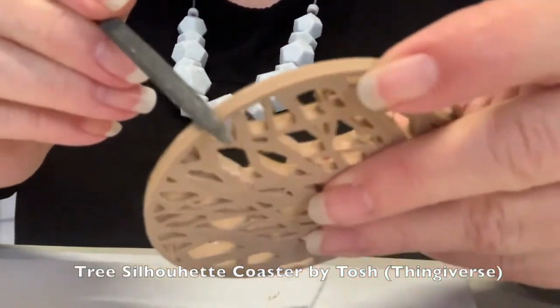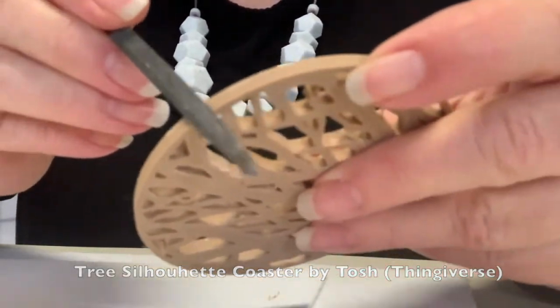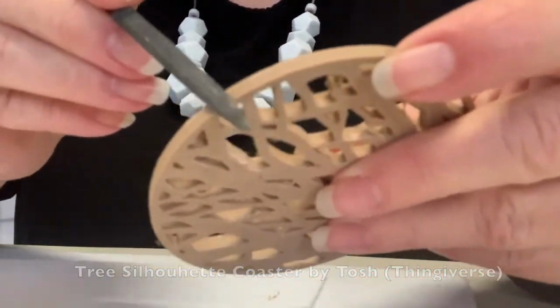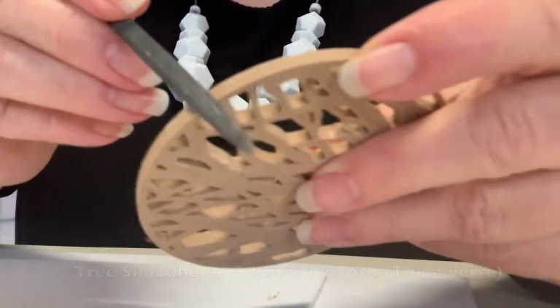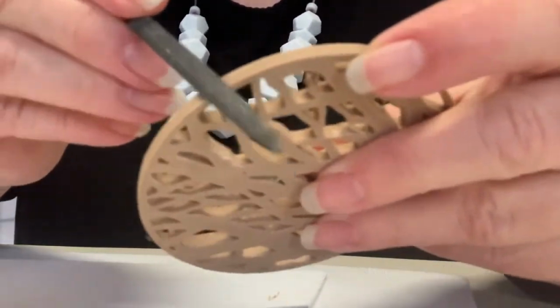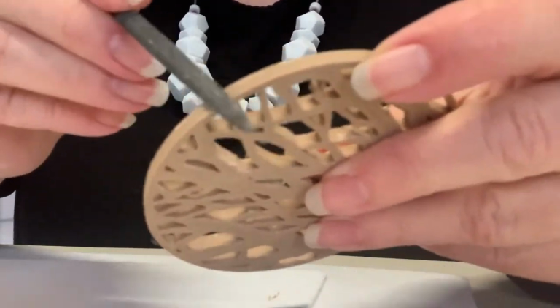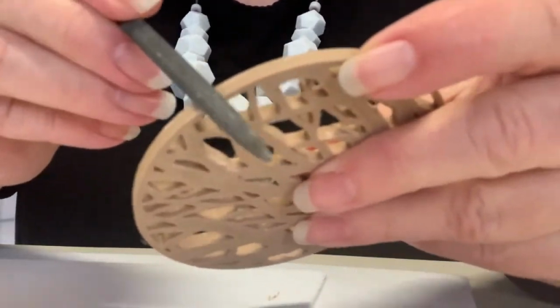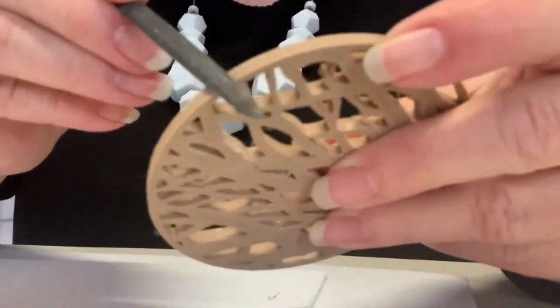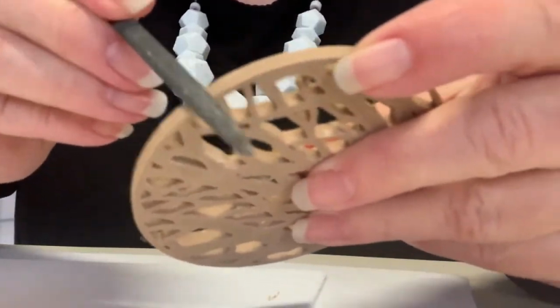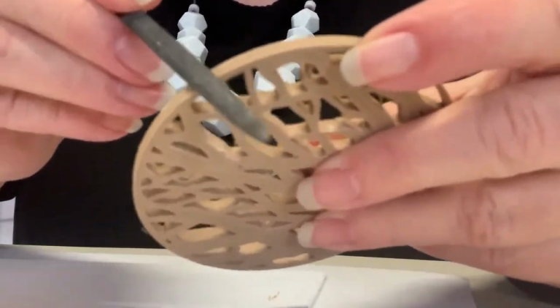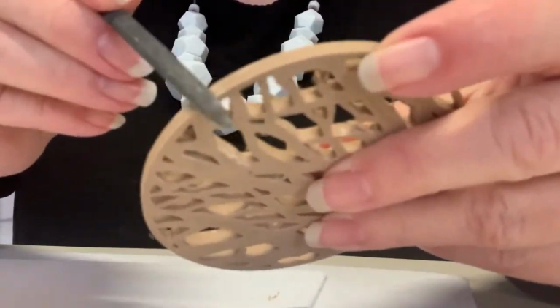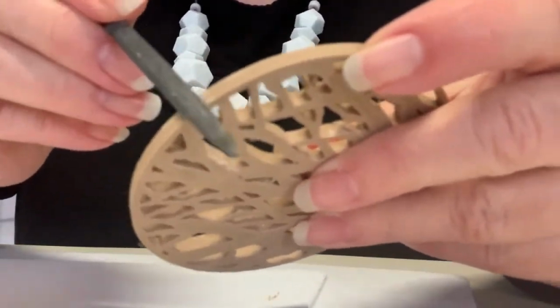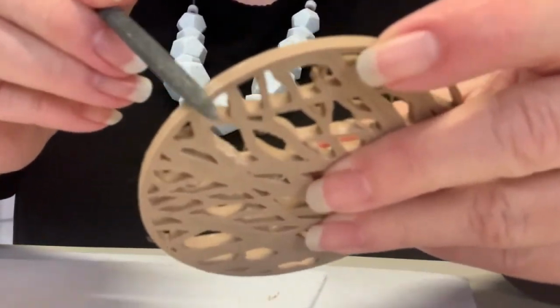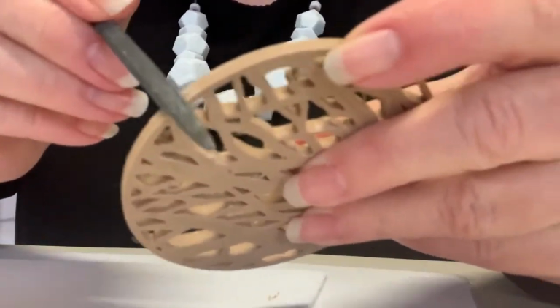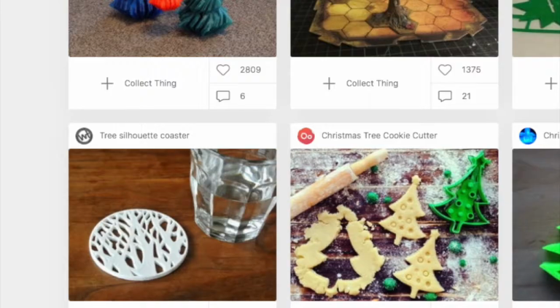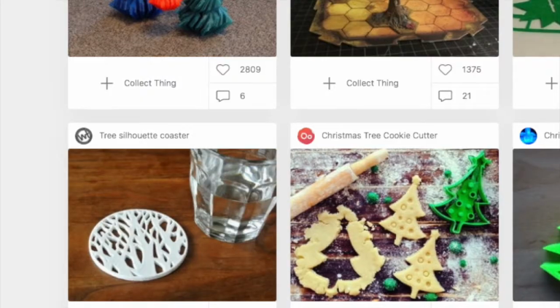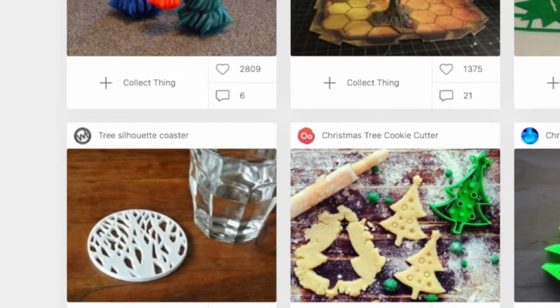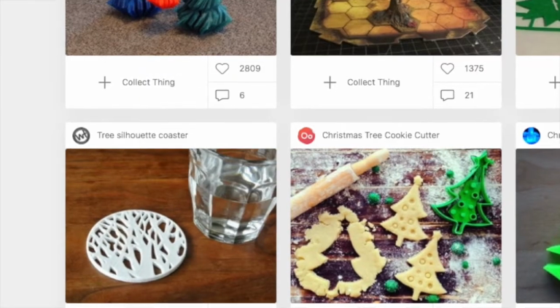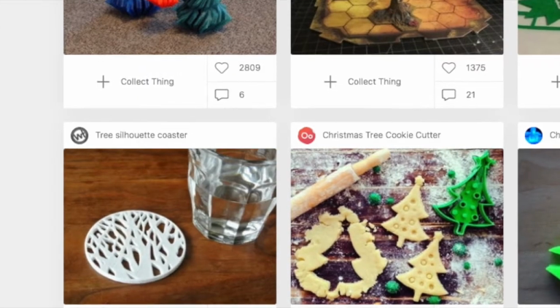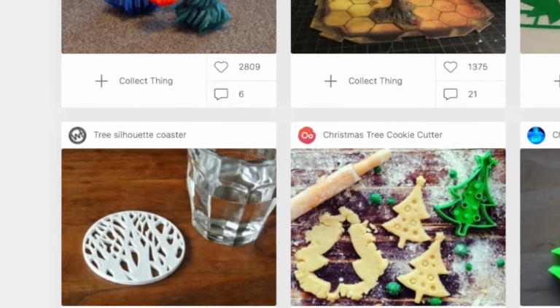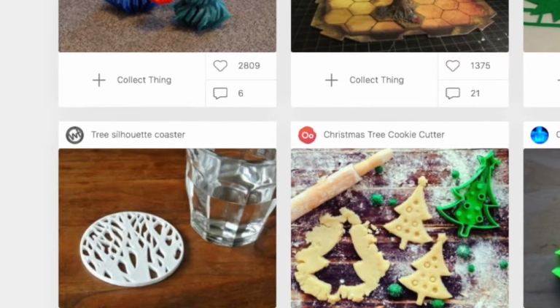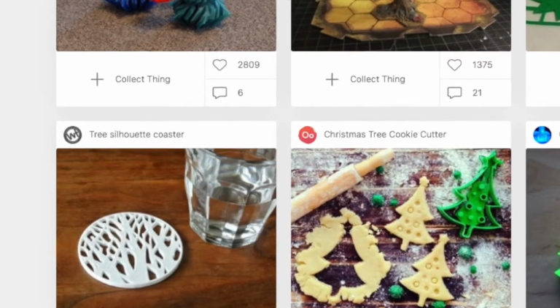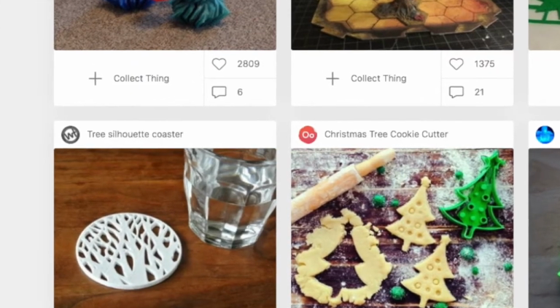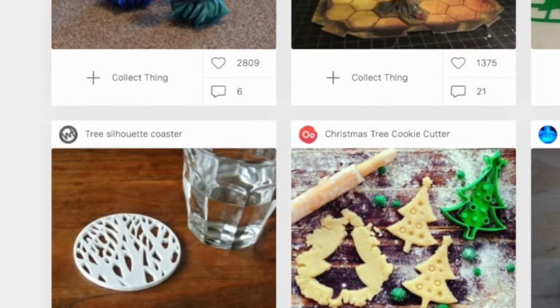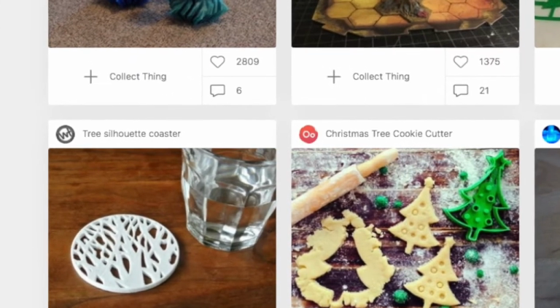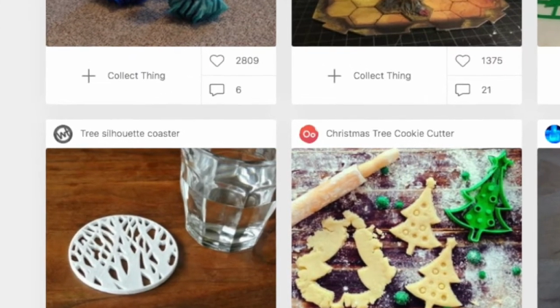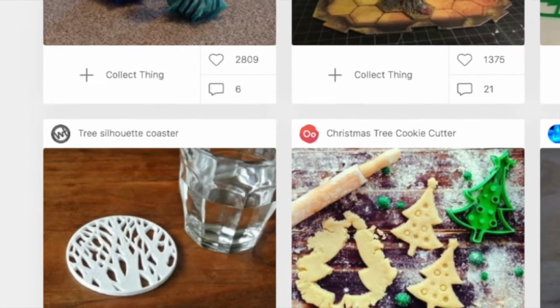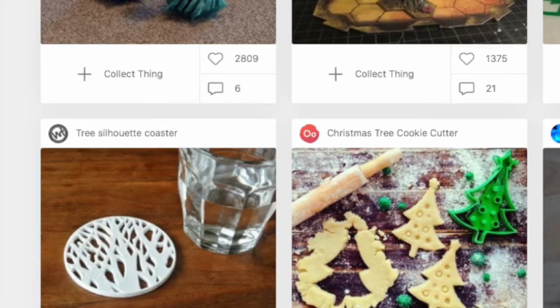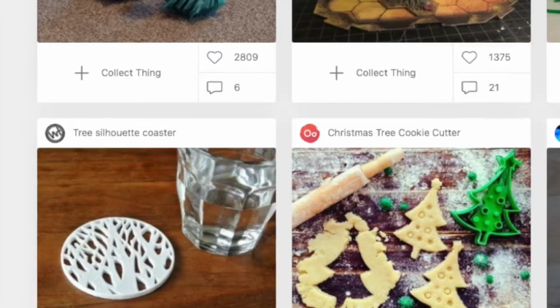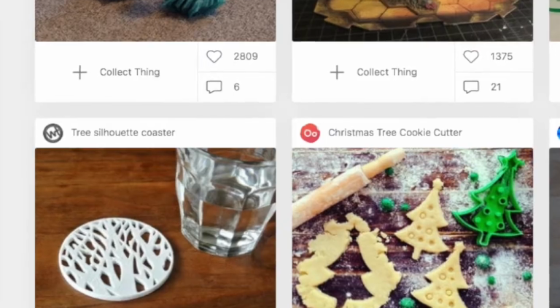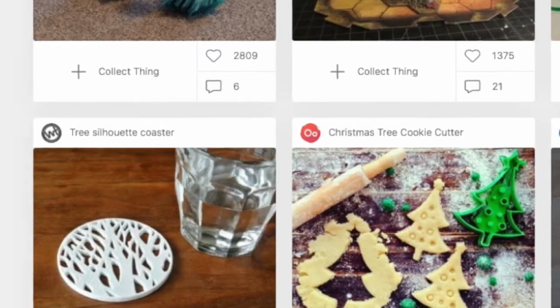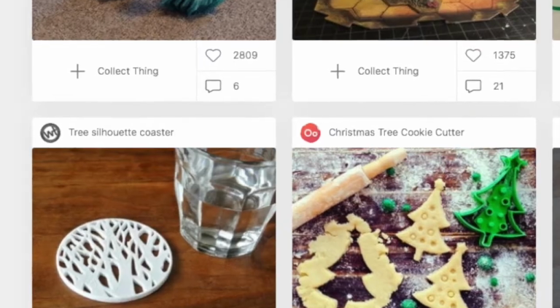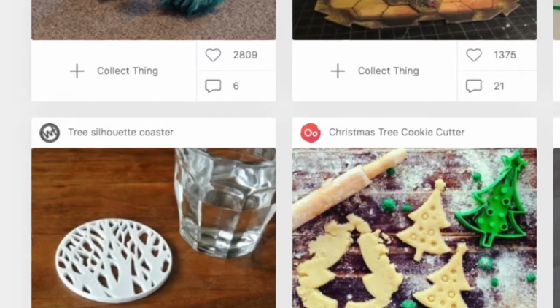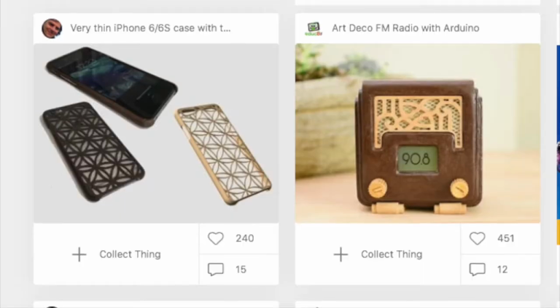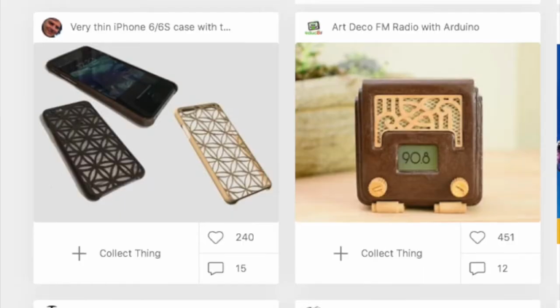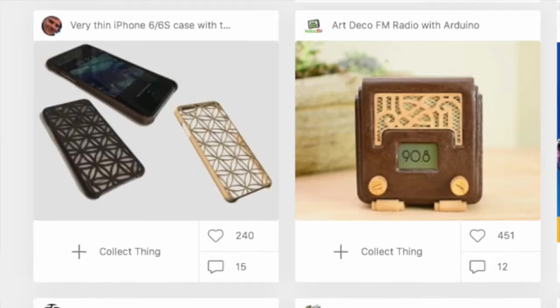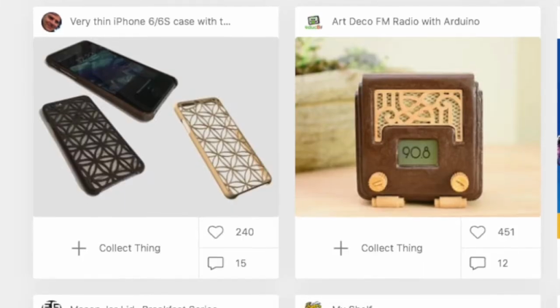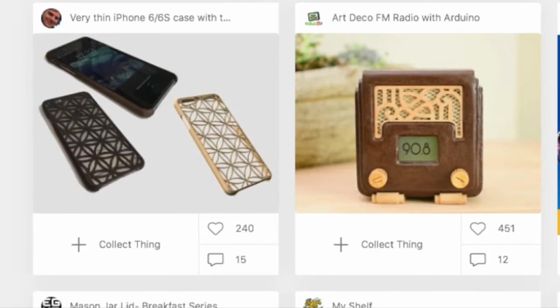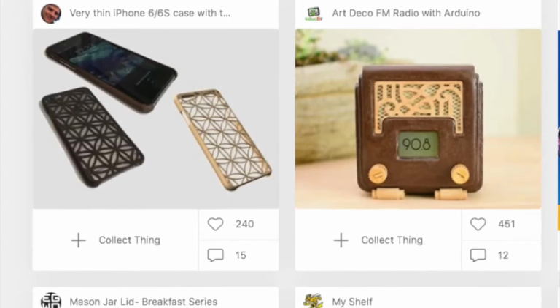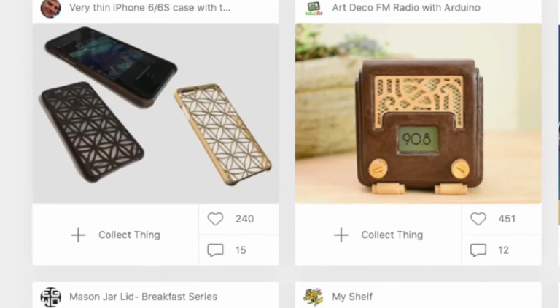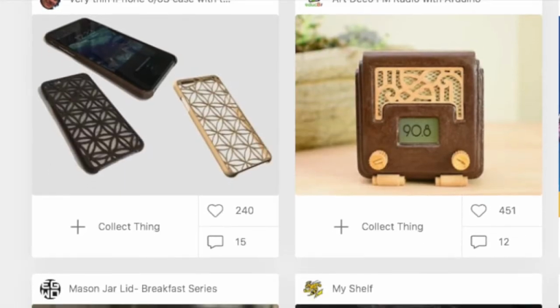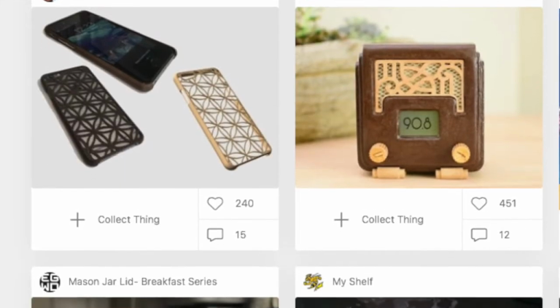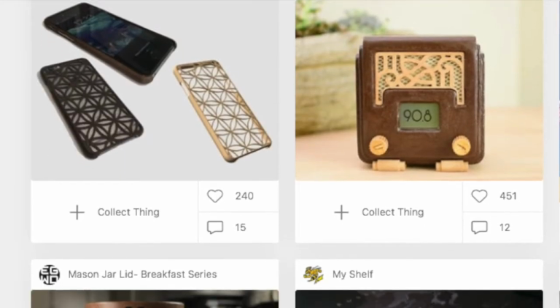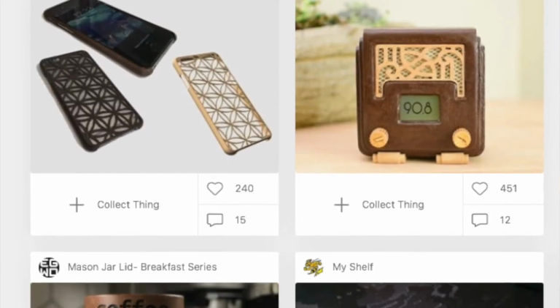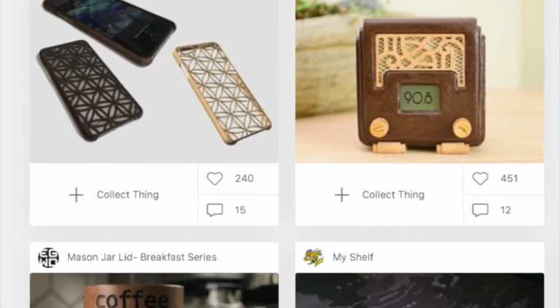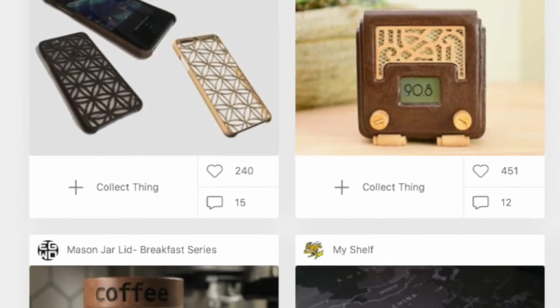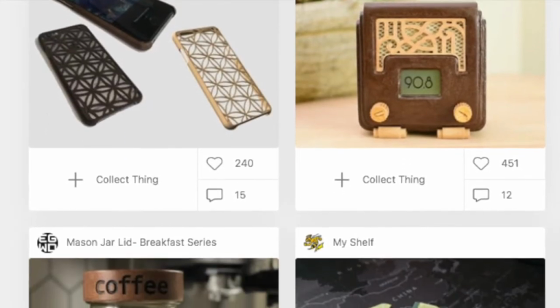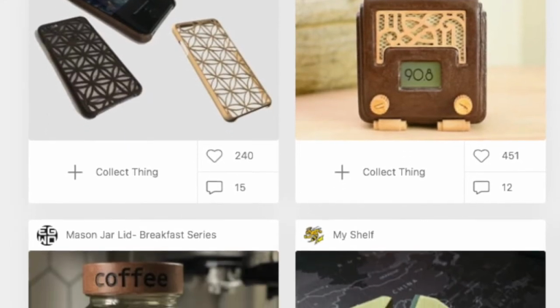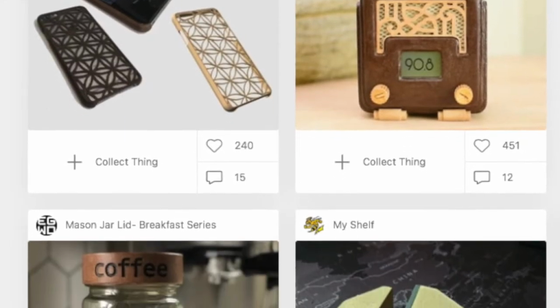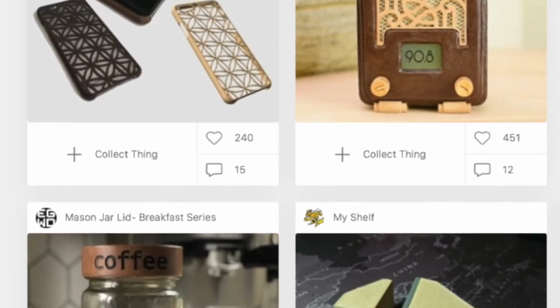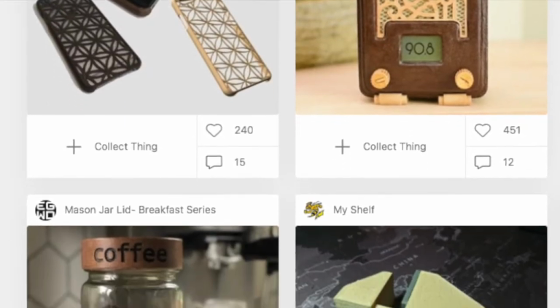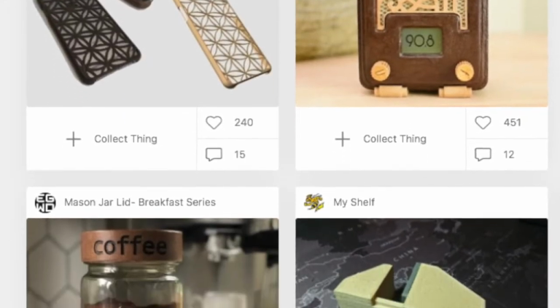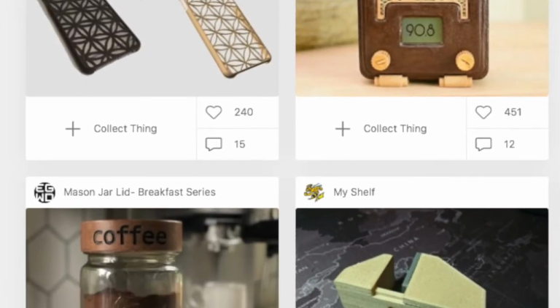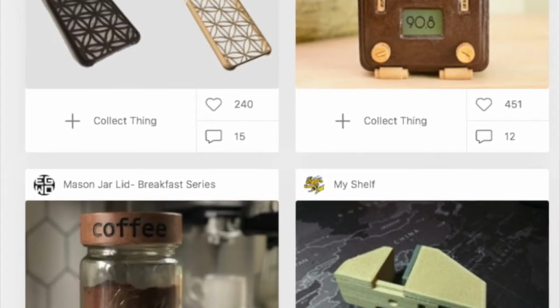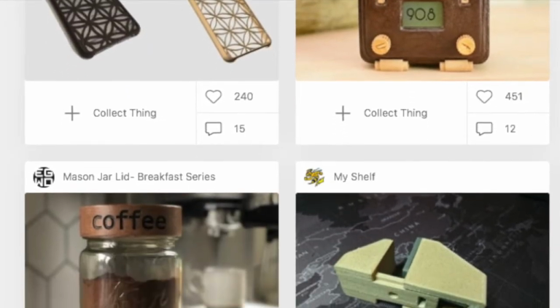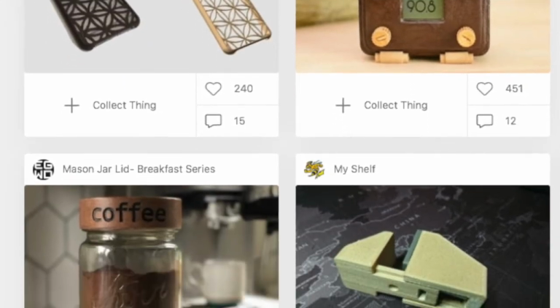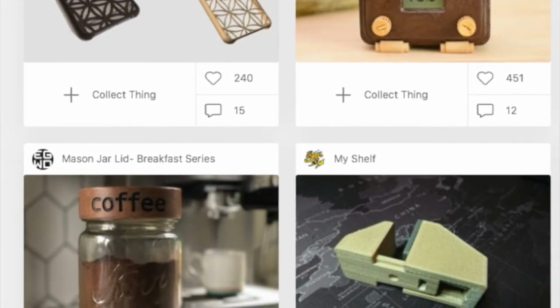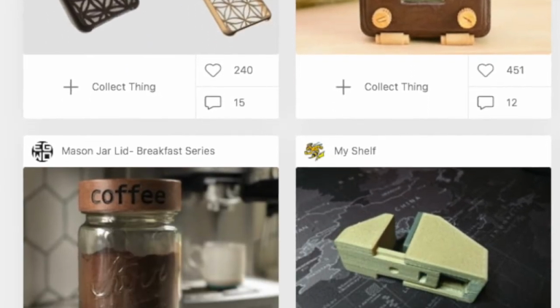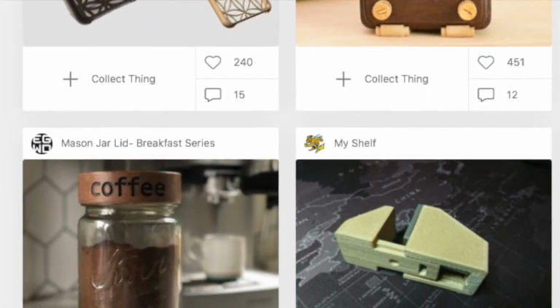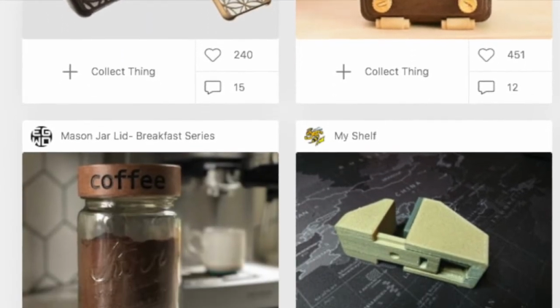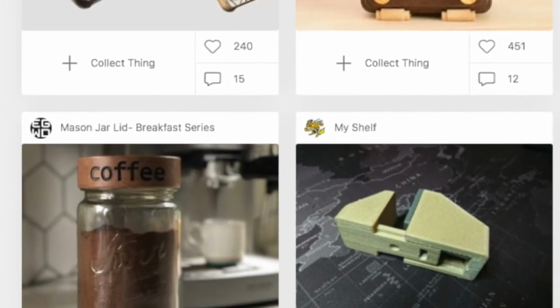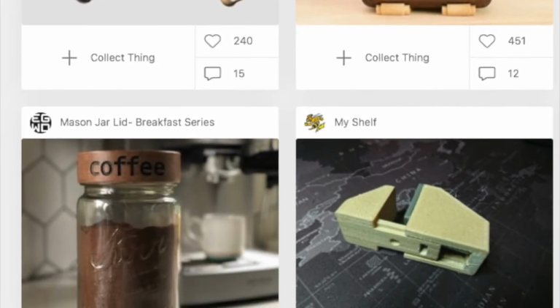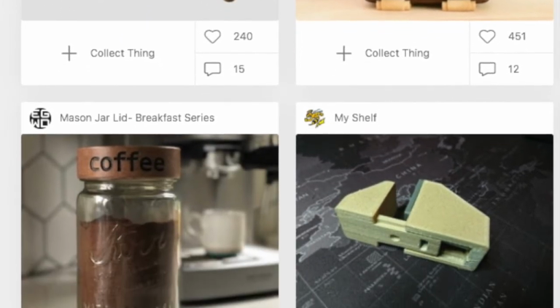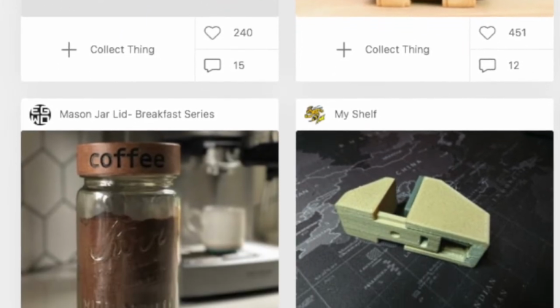If you're looking for inspiration, check out model sites like Thingiverse where you'll find plenty of examples of user models and treatments.